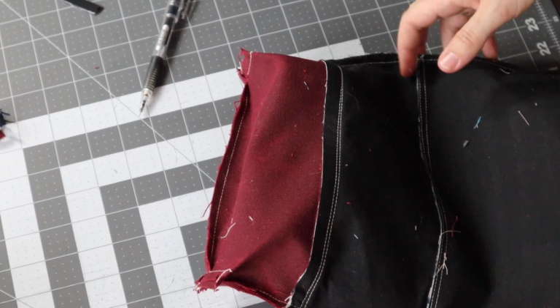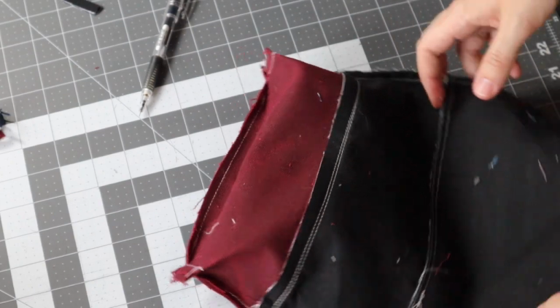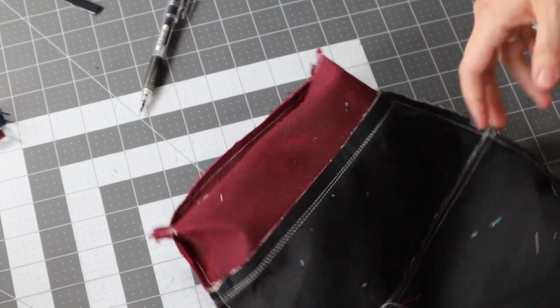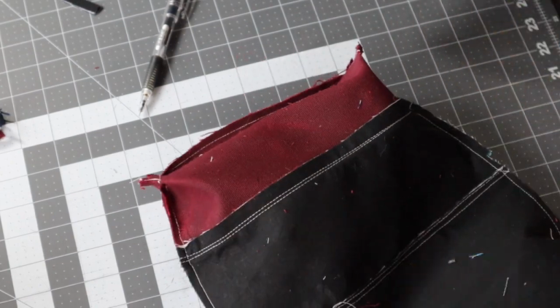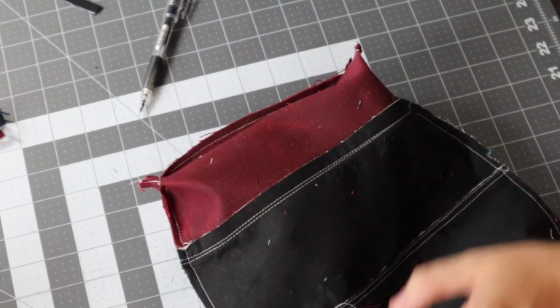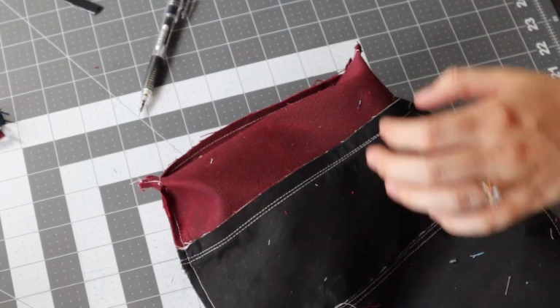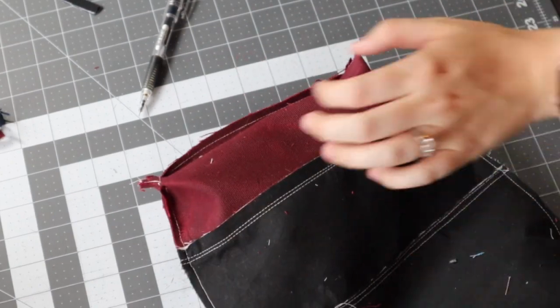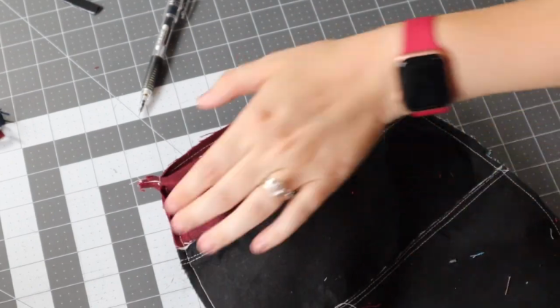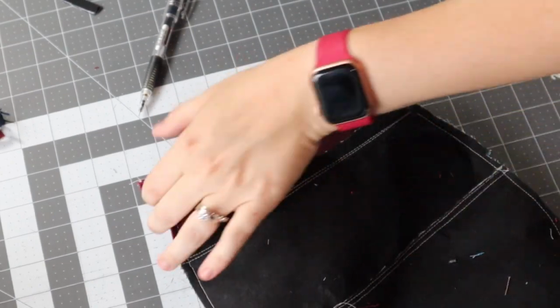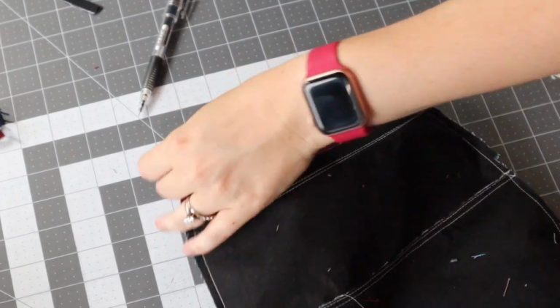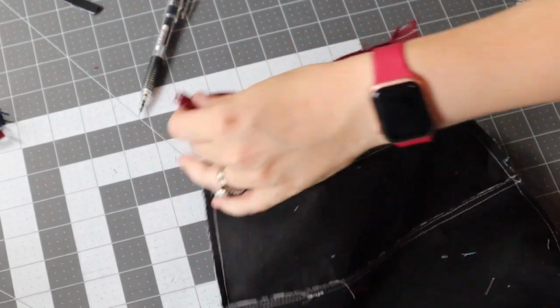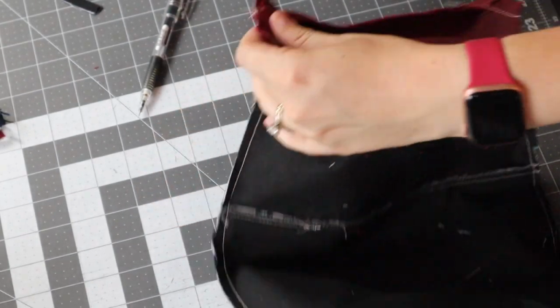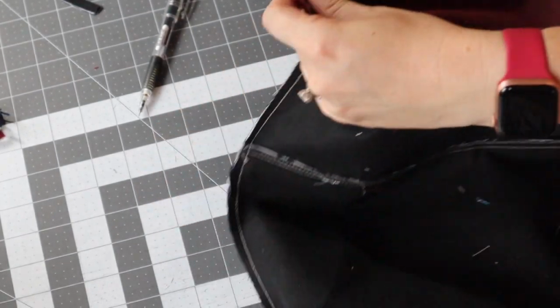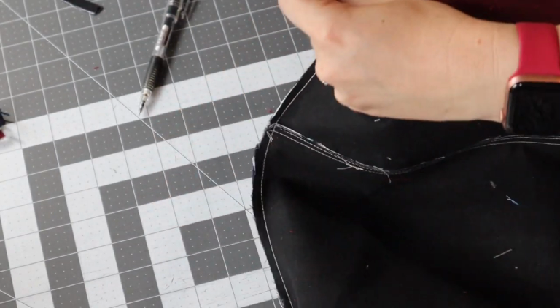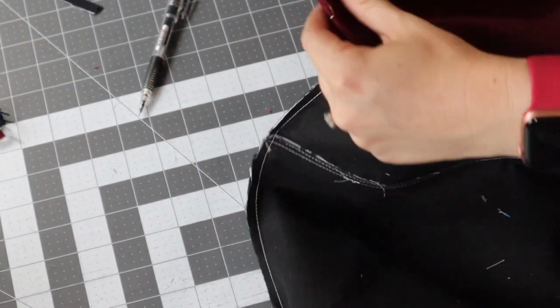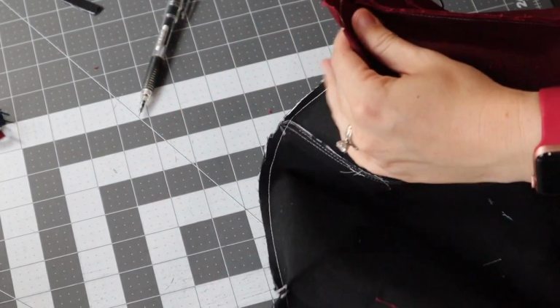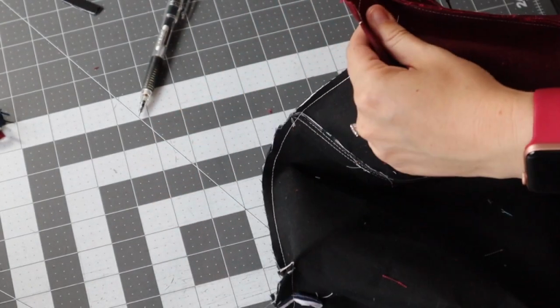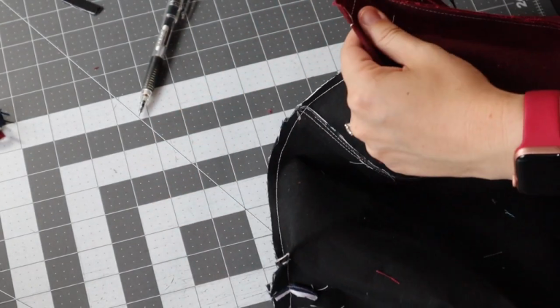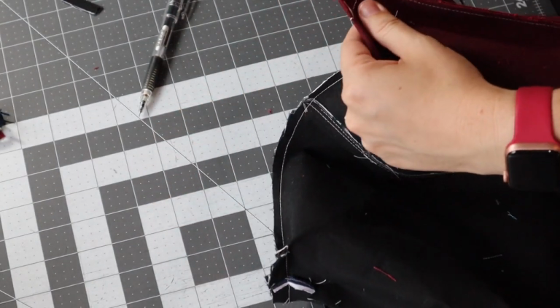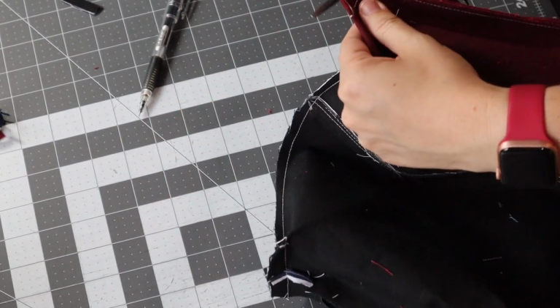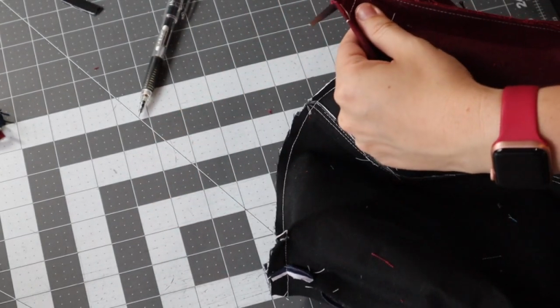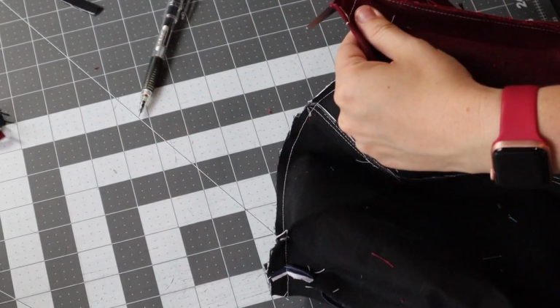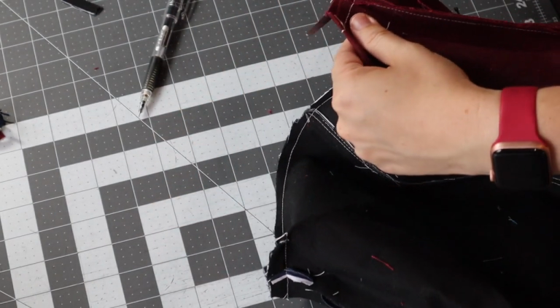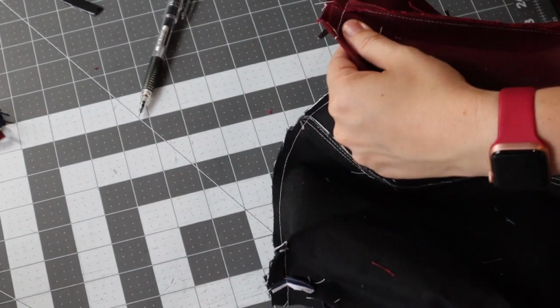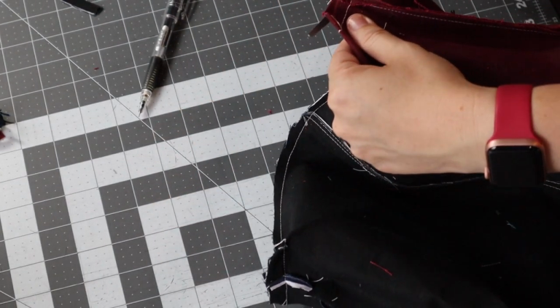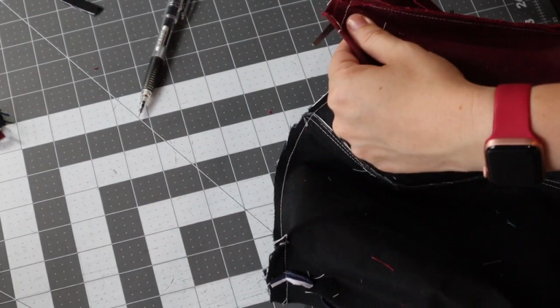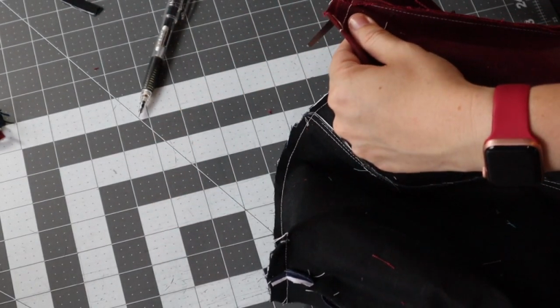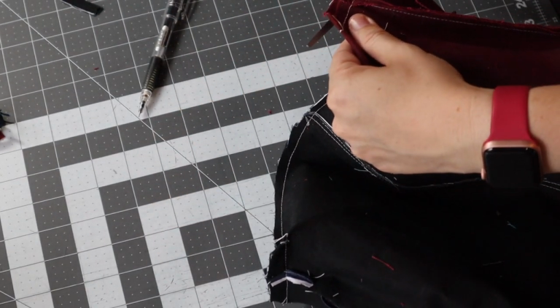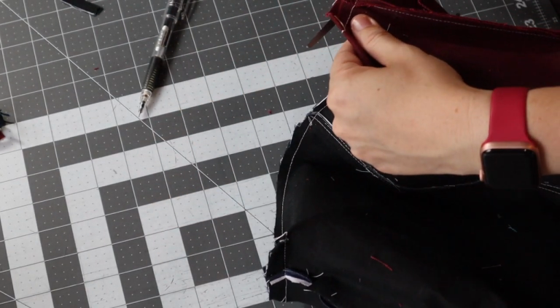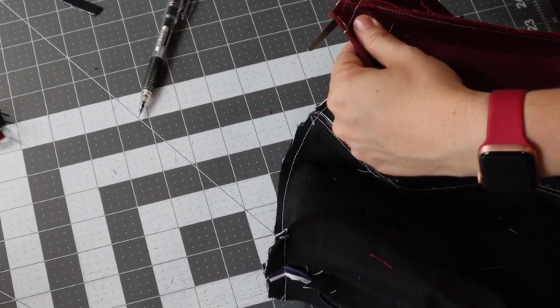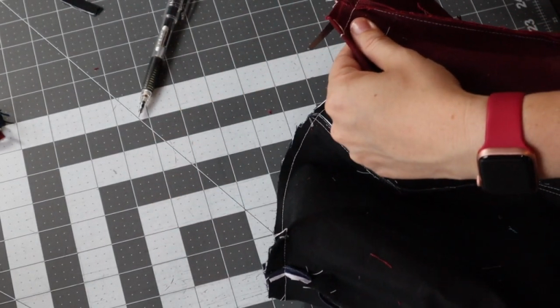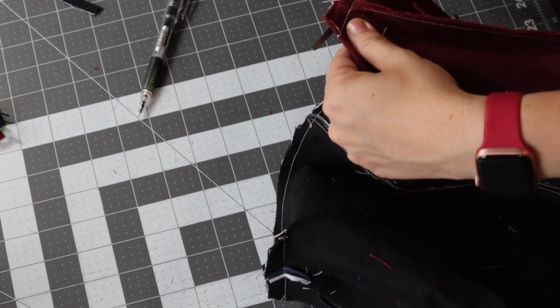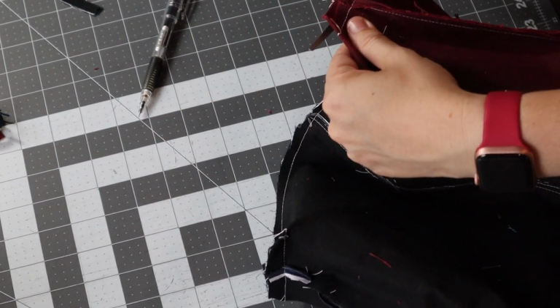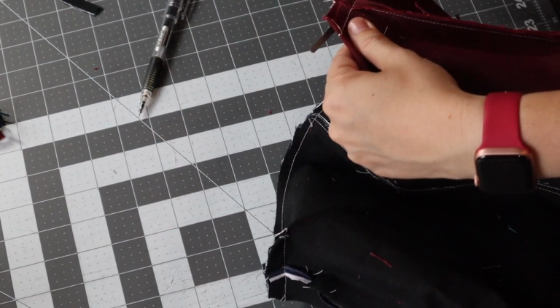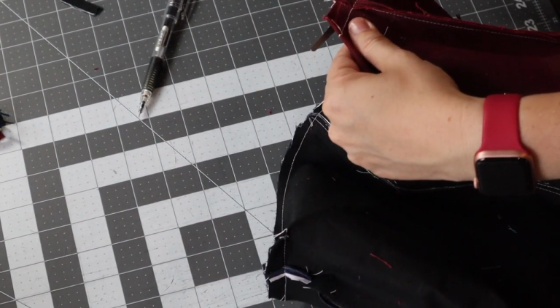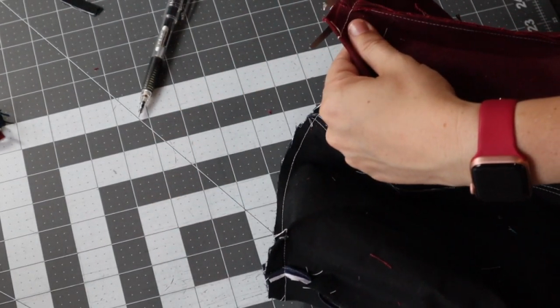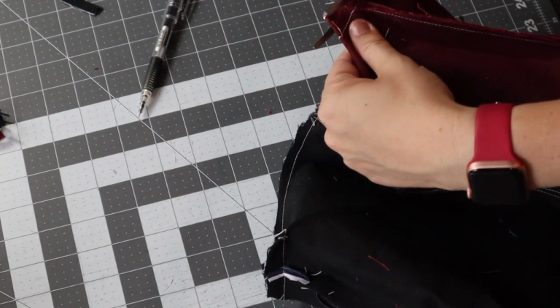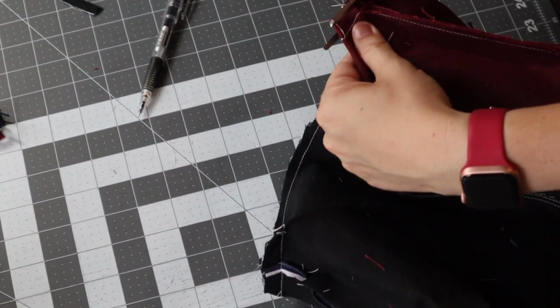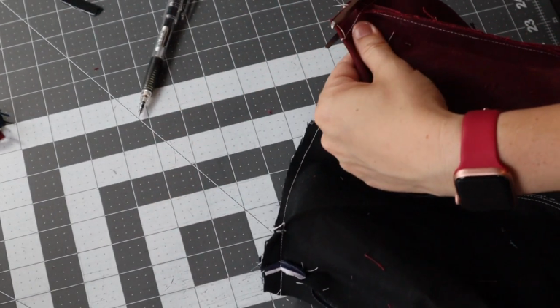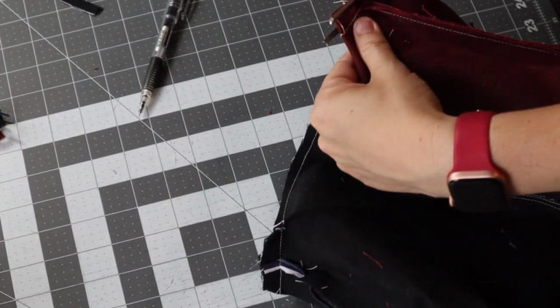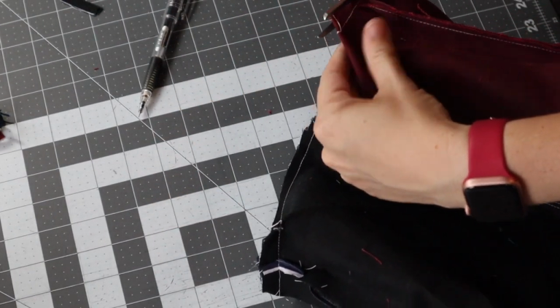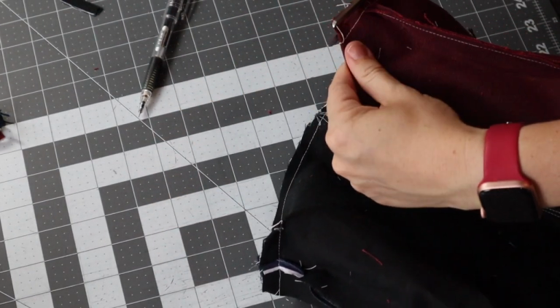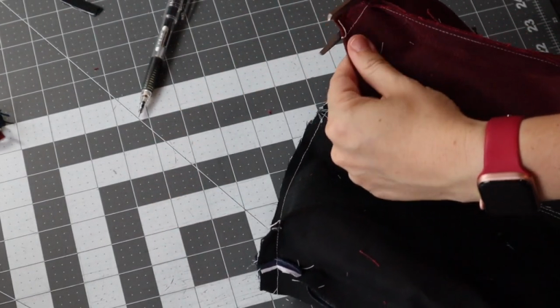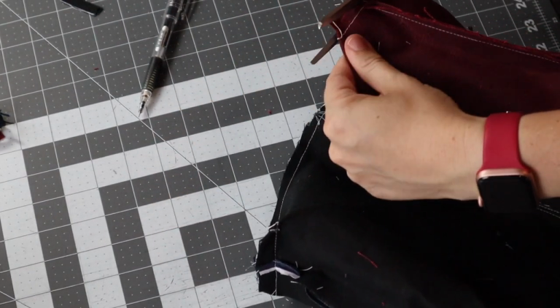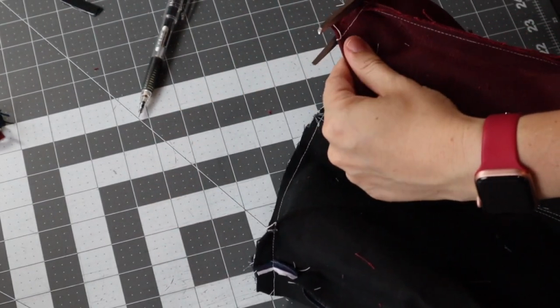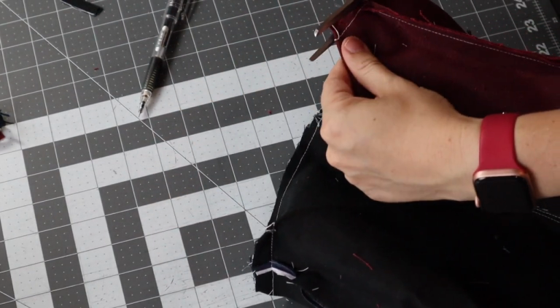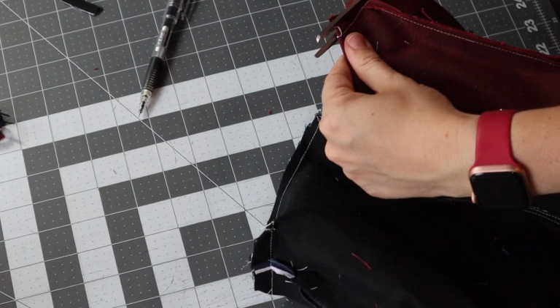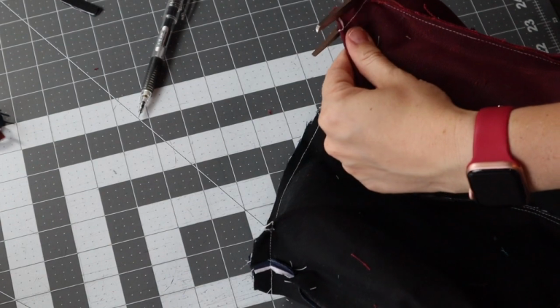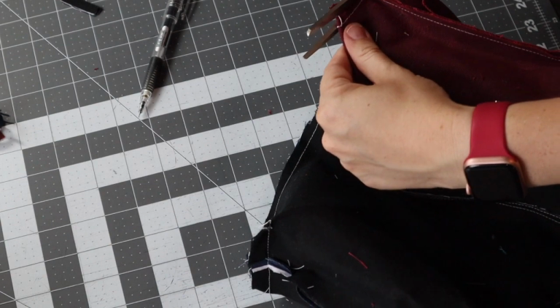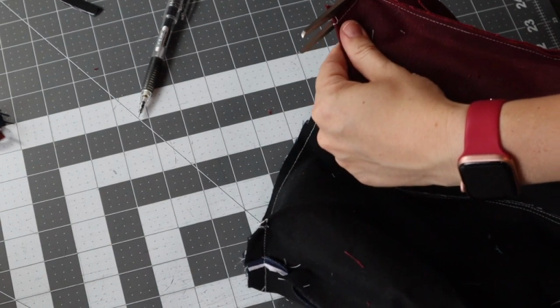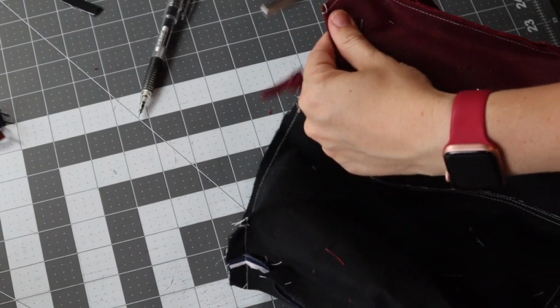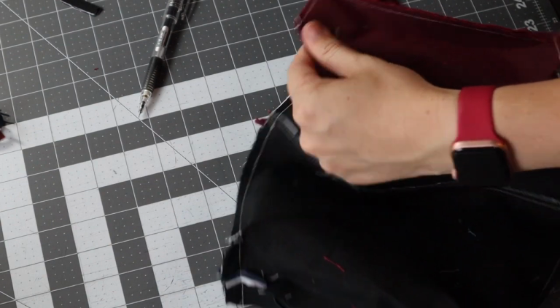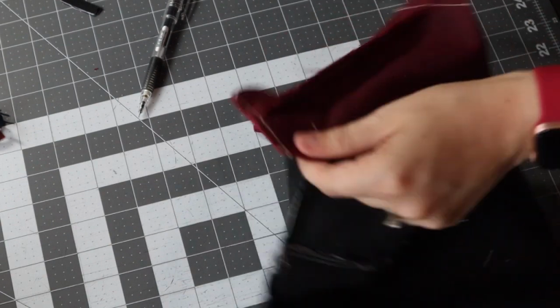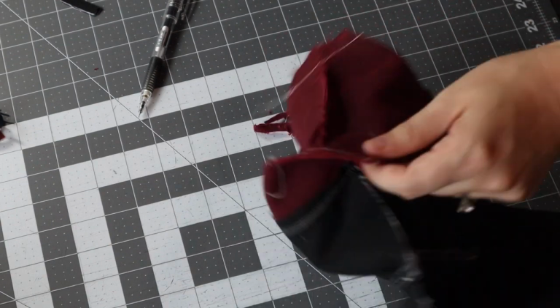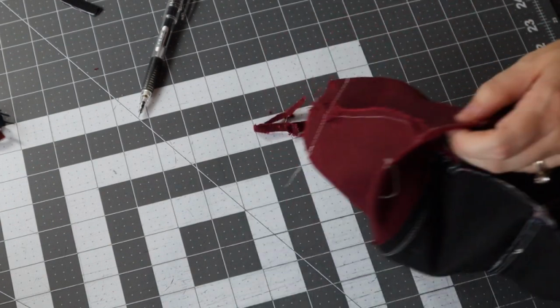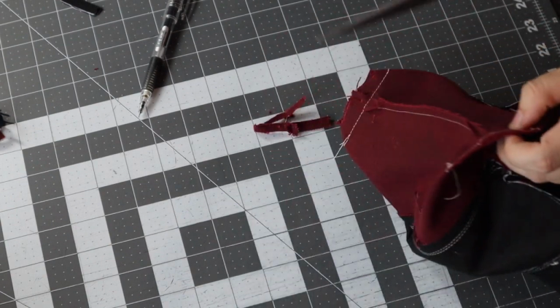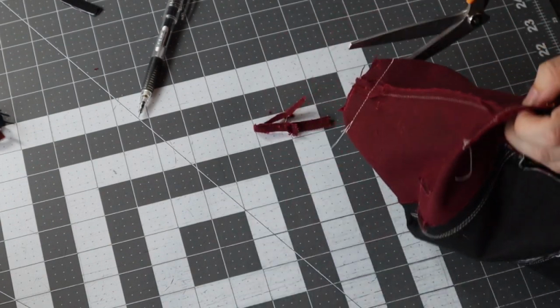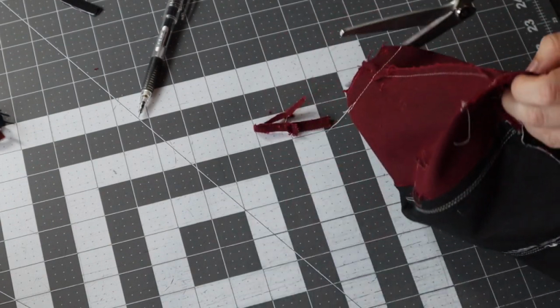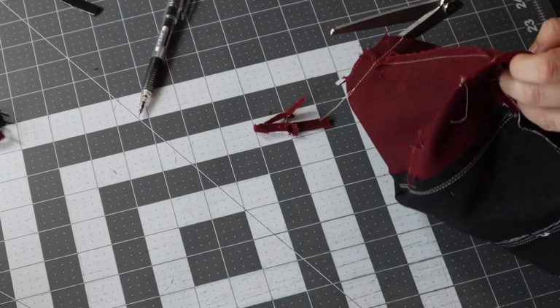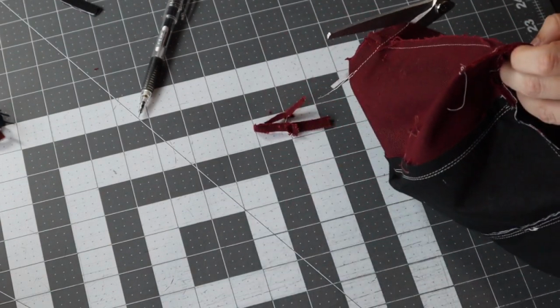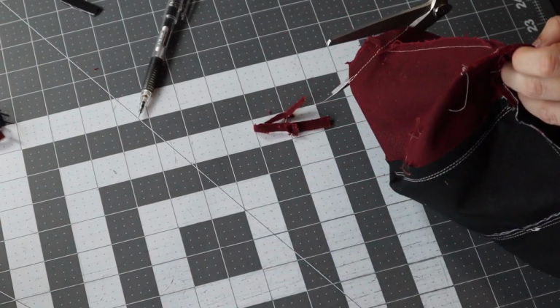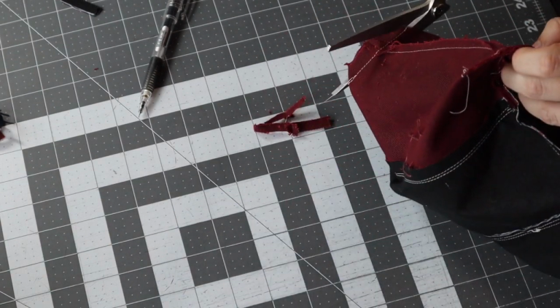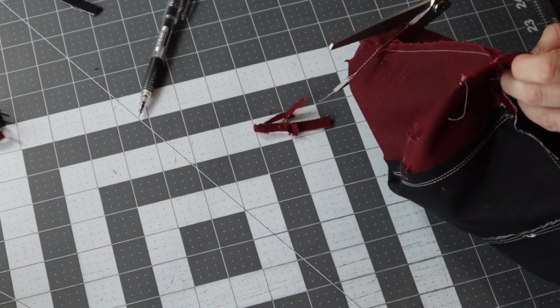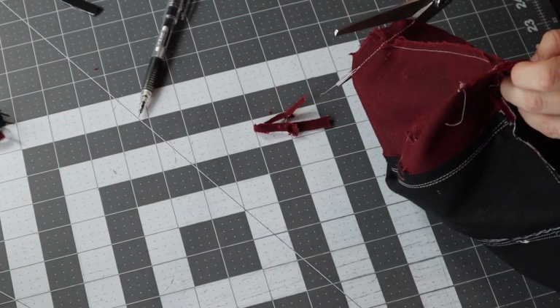Take your scissors again and trim down each box corner to a quarter inch, just like we did for the exterior of the bag.